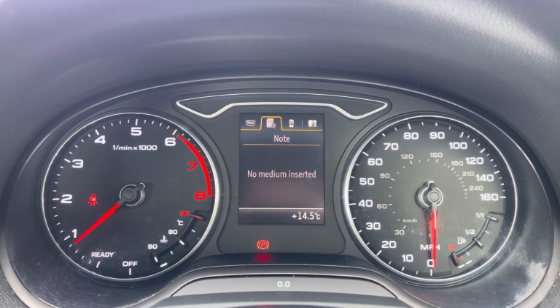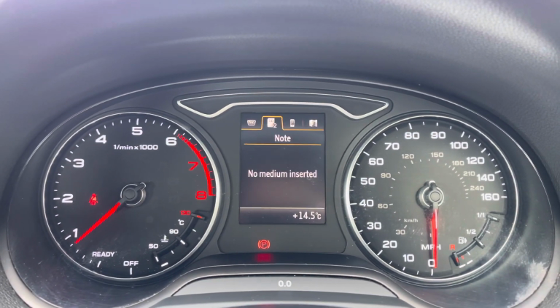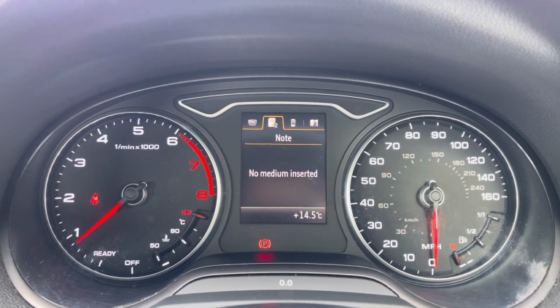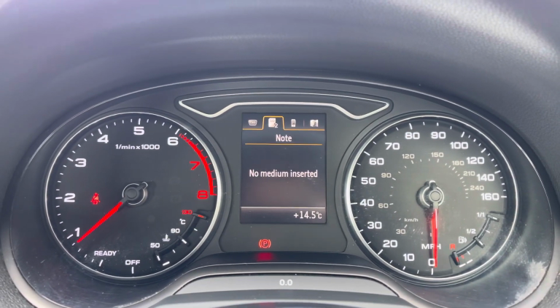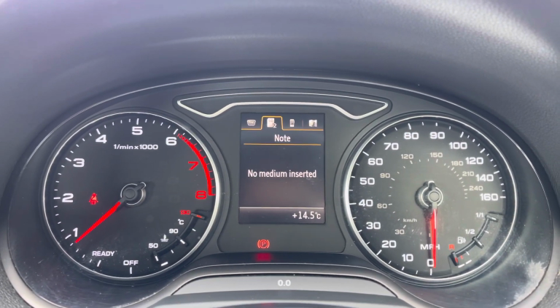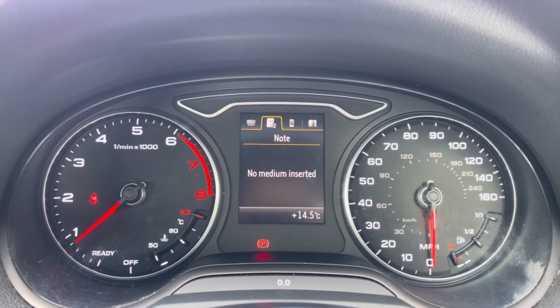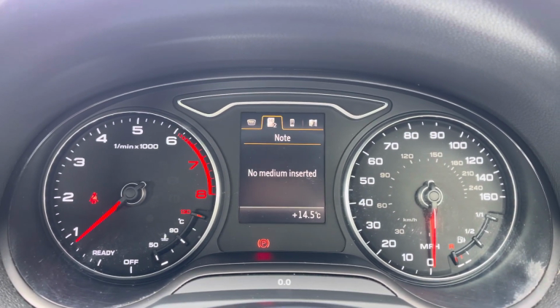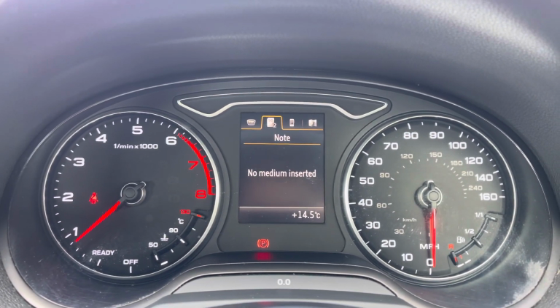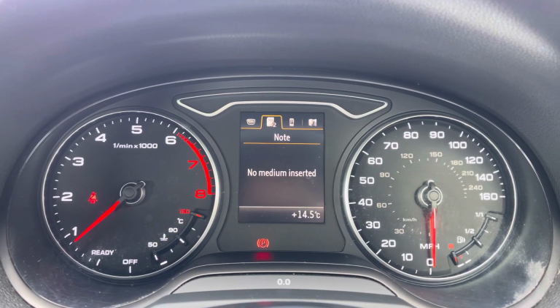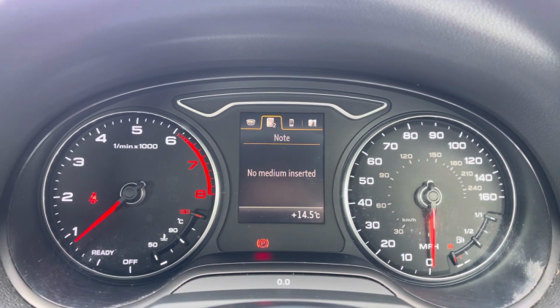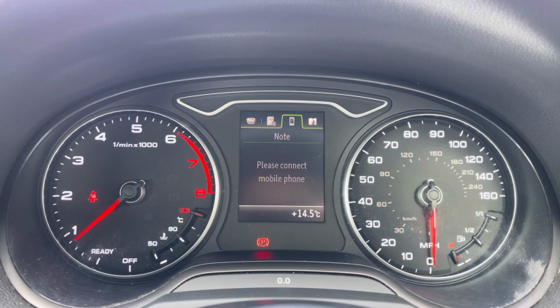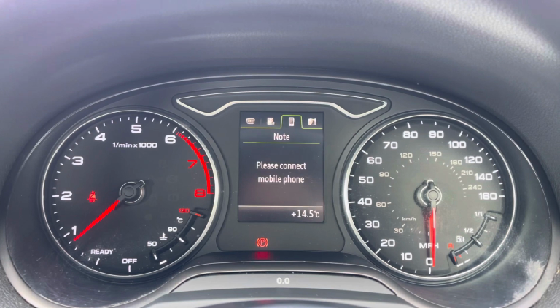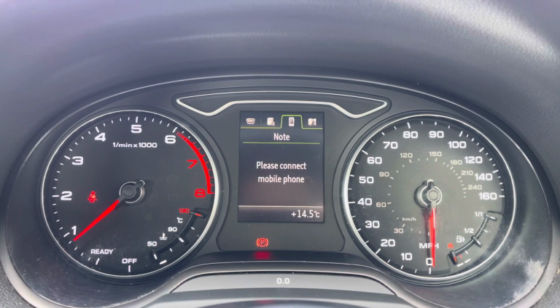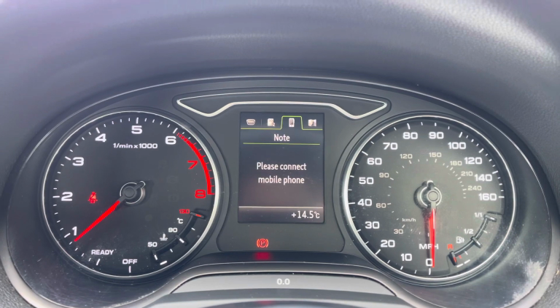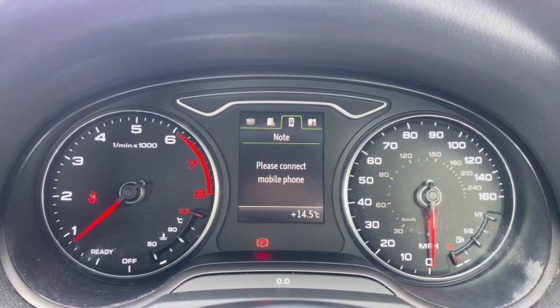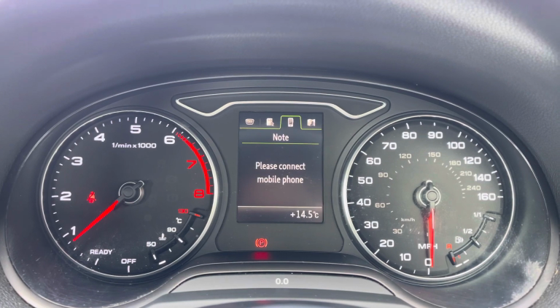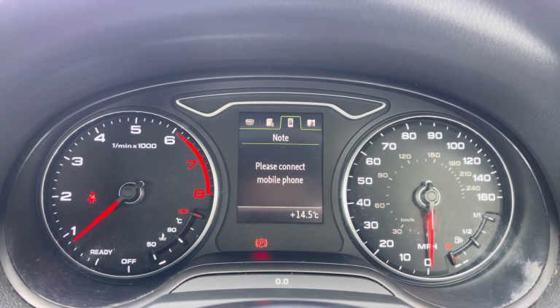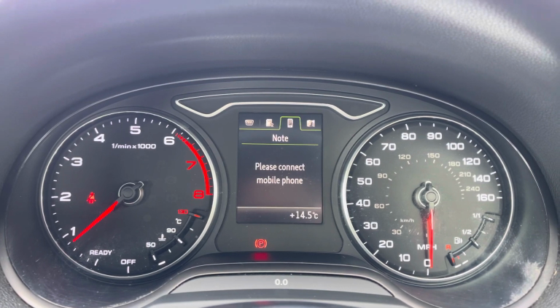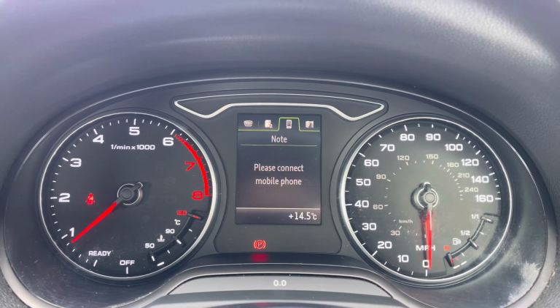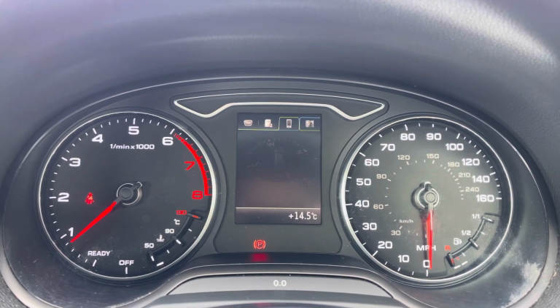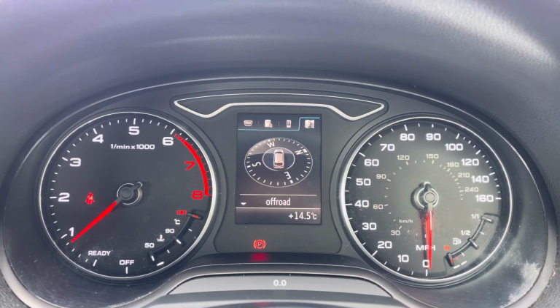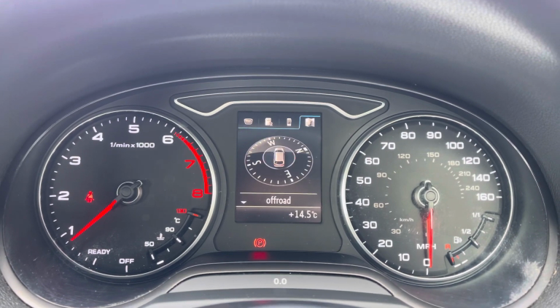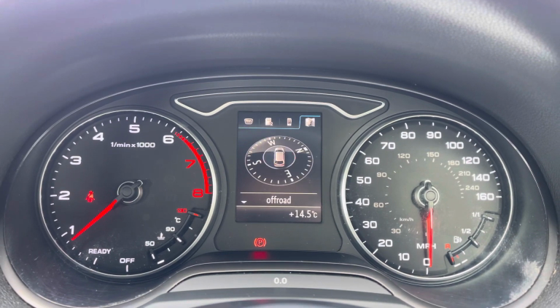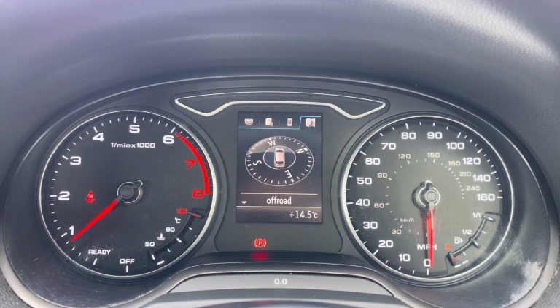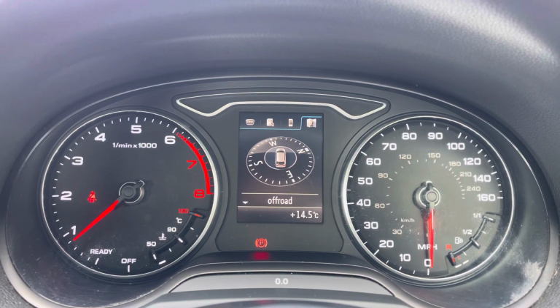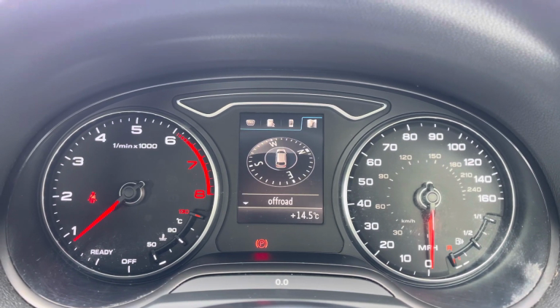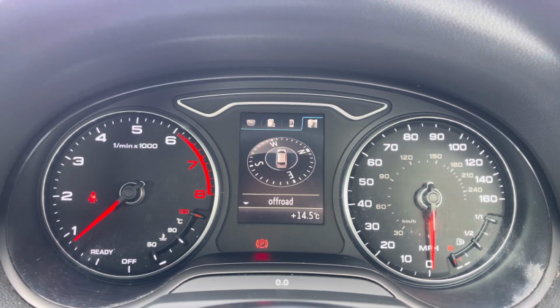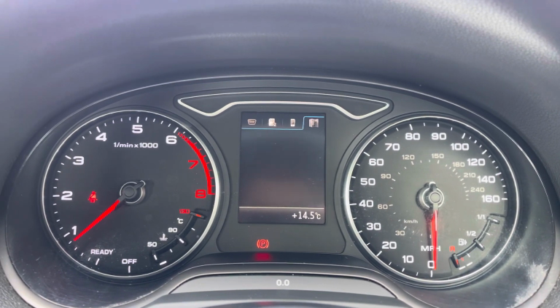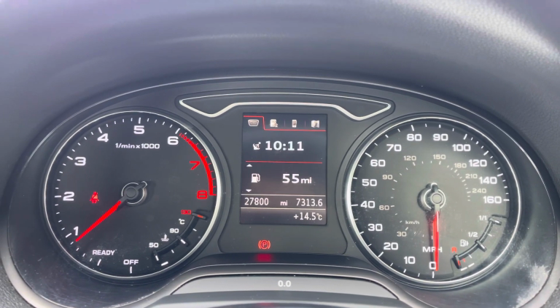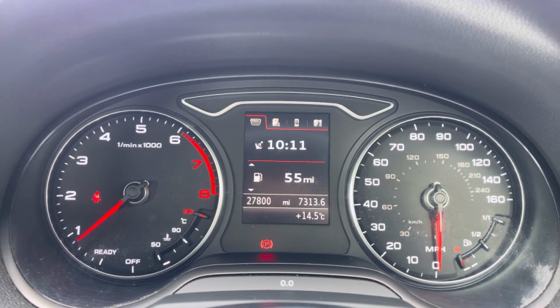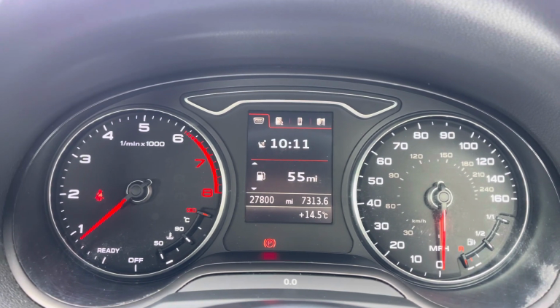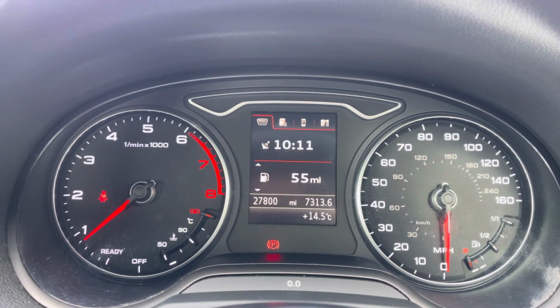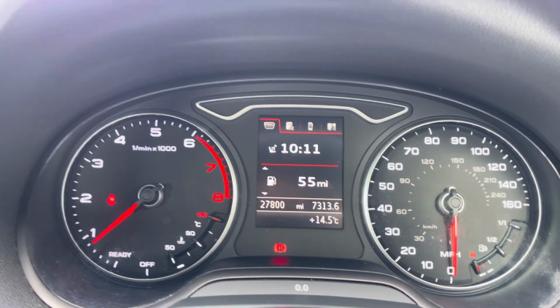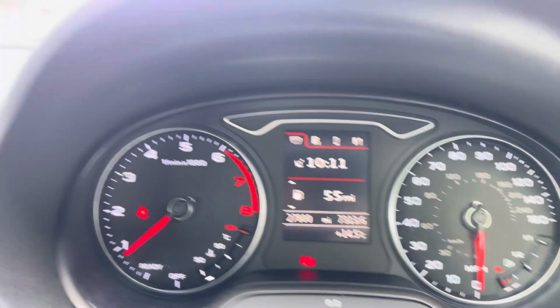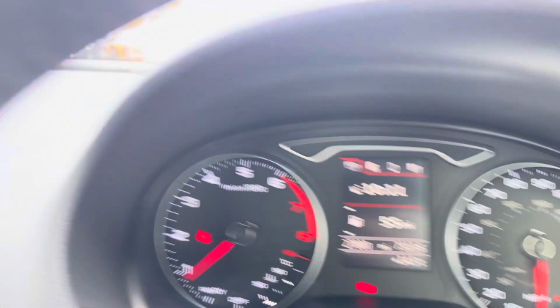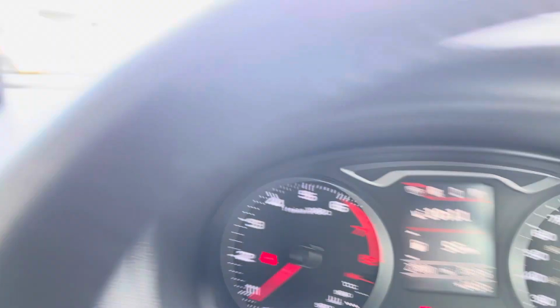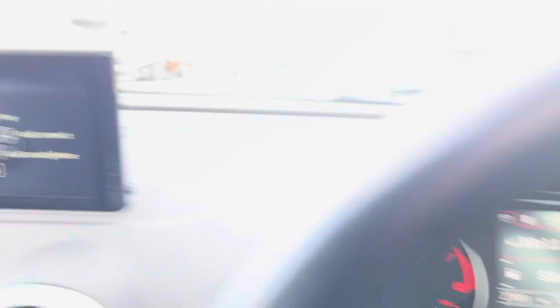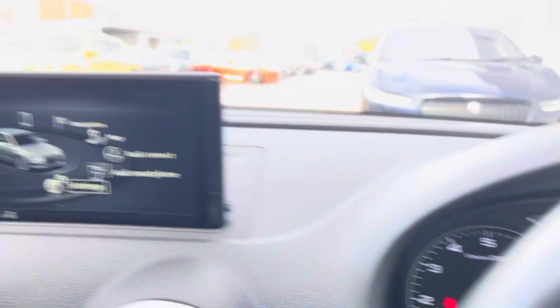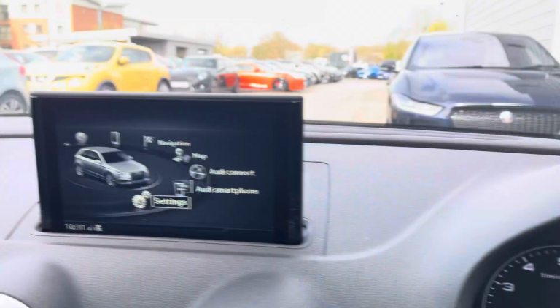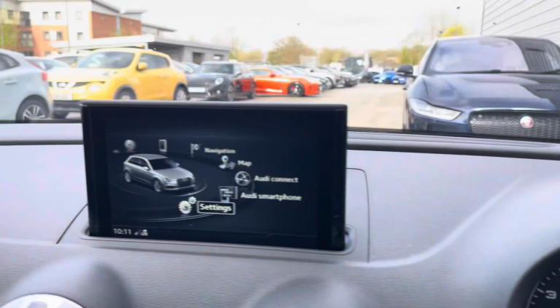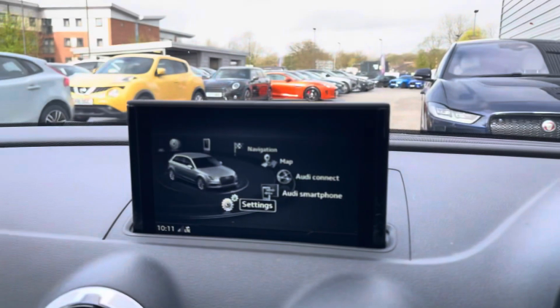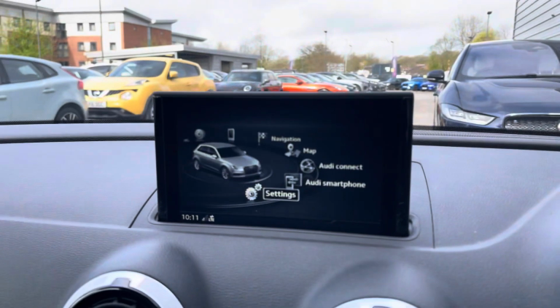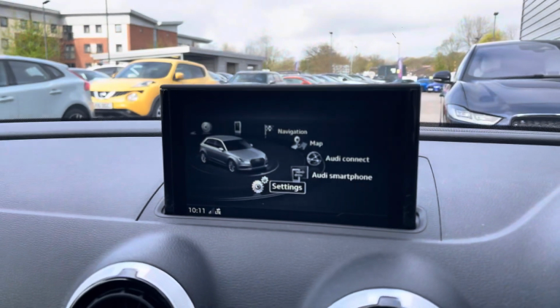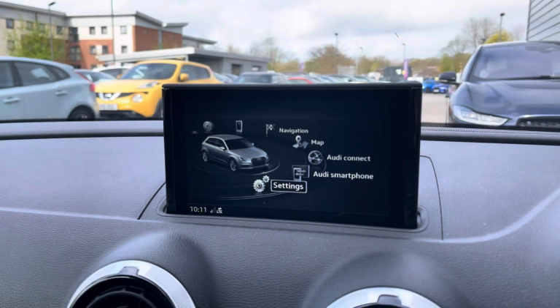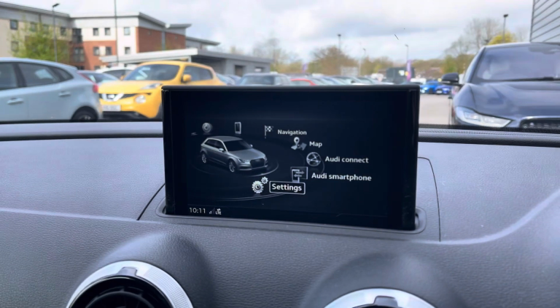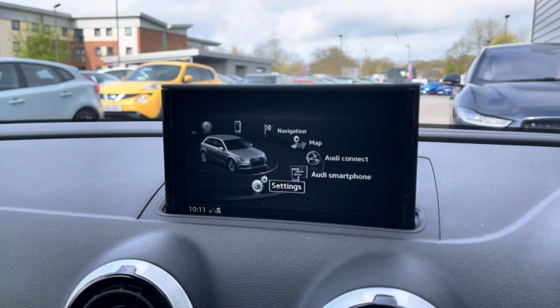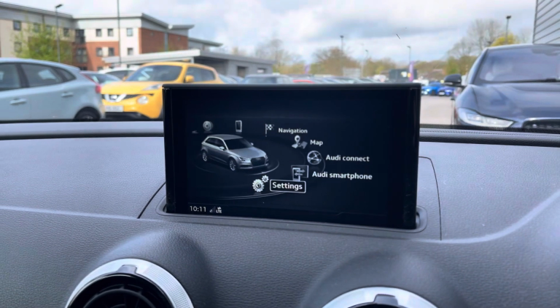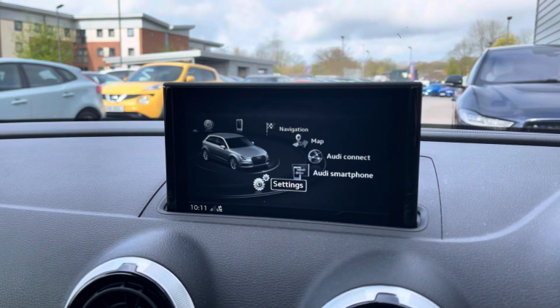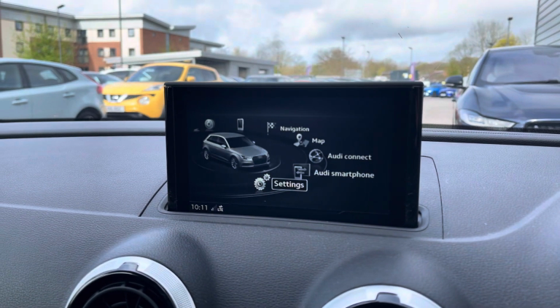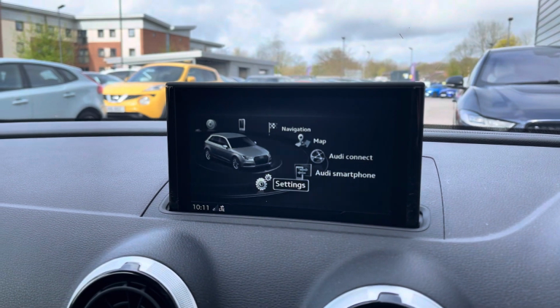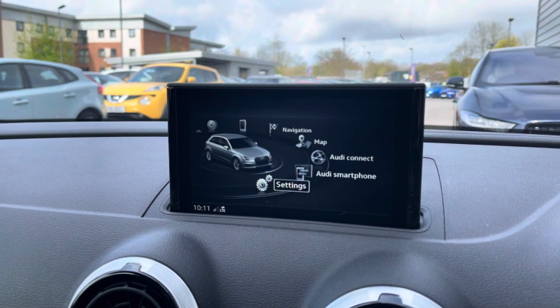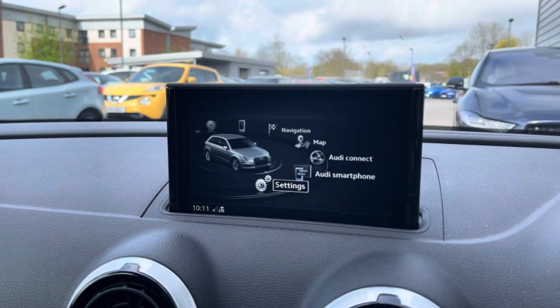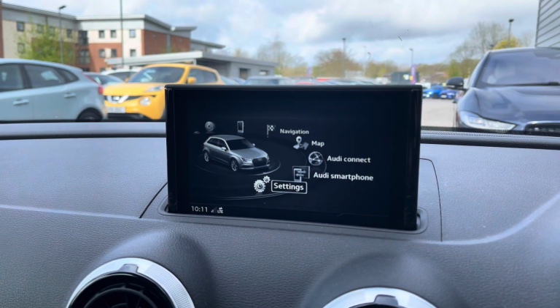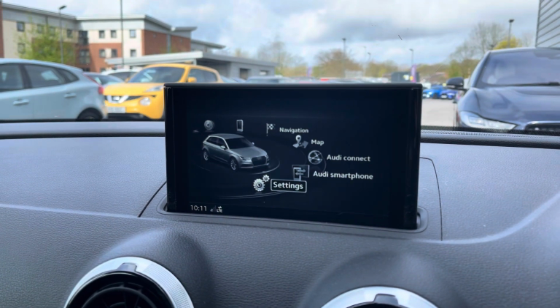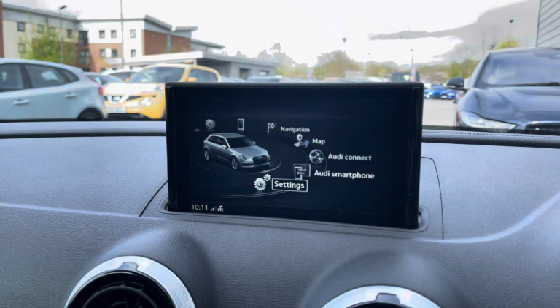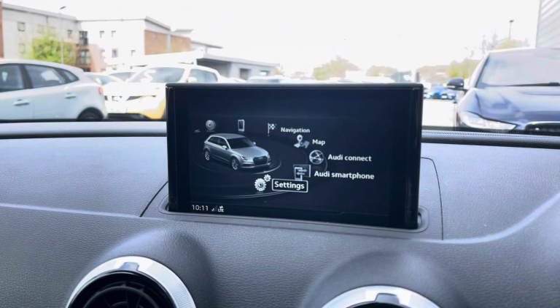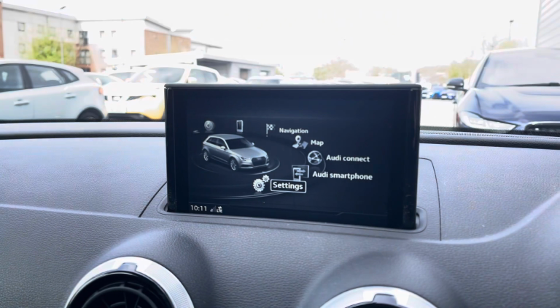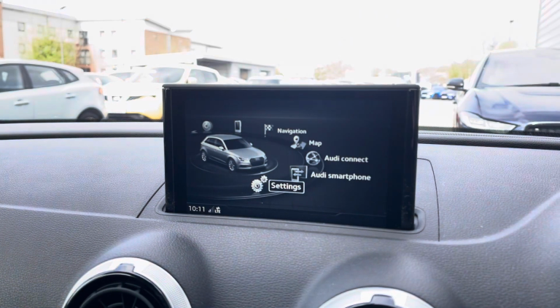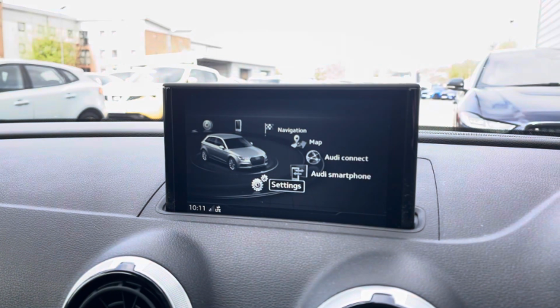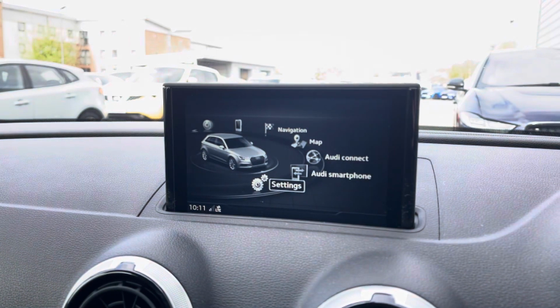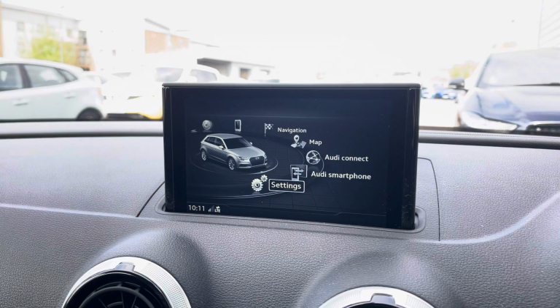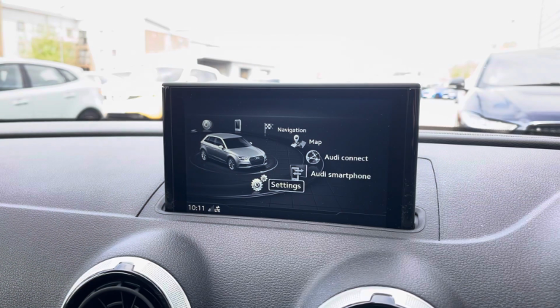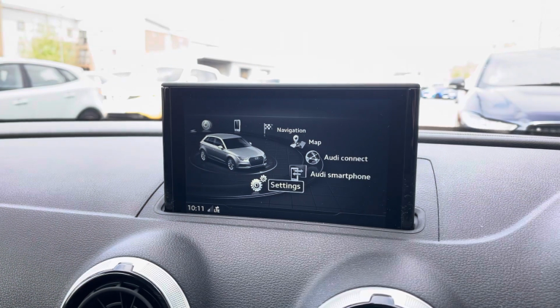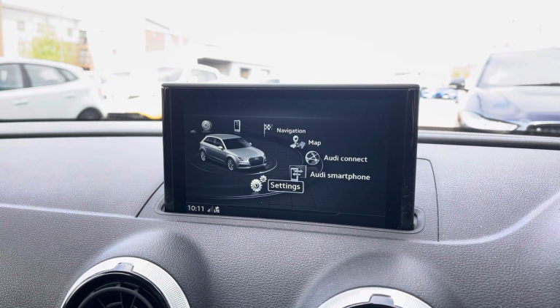Up front you do have a semi-digital dashboard with the views that you would need for your day-to-day driving, with the likes of satellite navigation systems and also your fuel gauge.